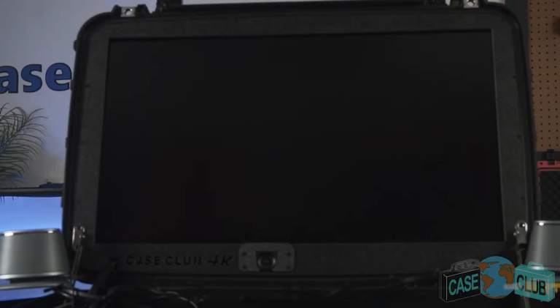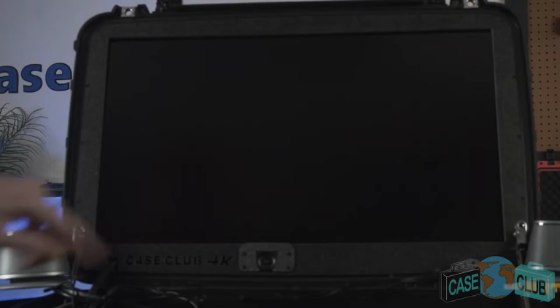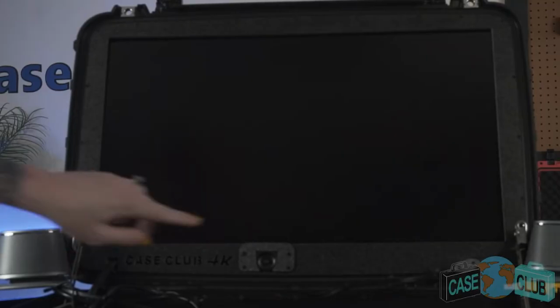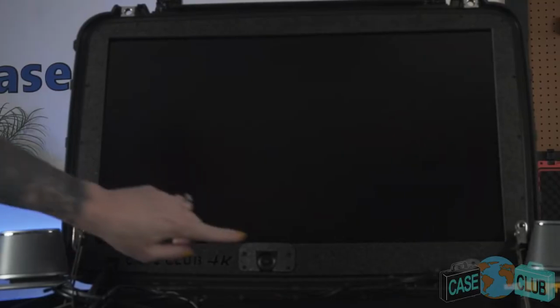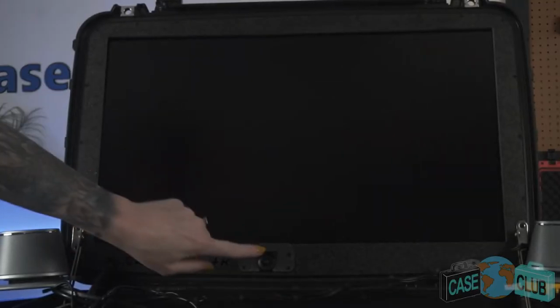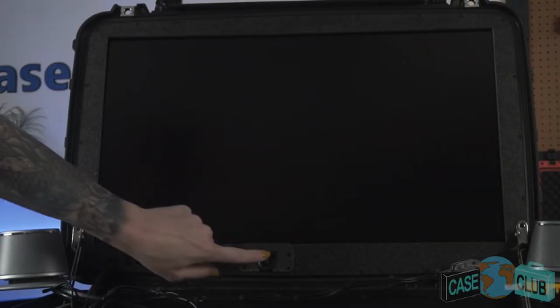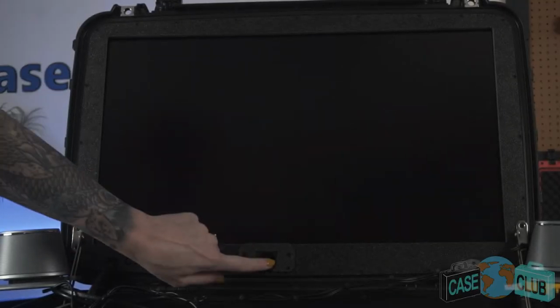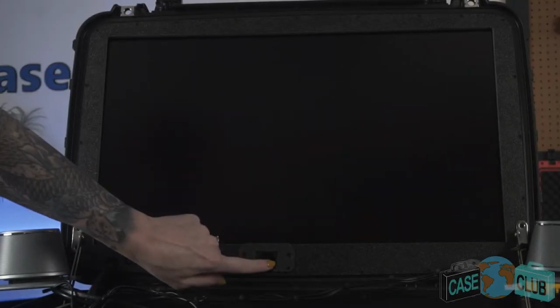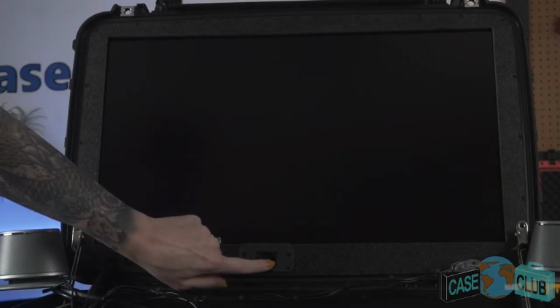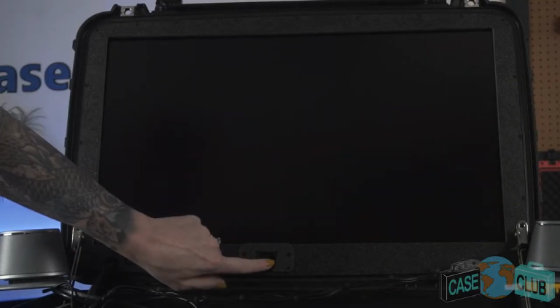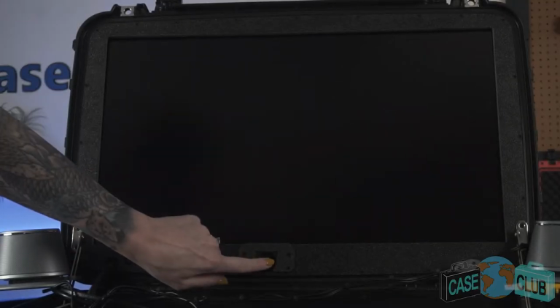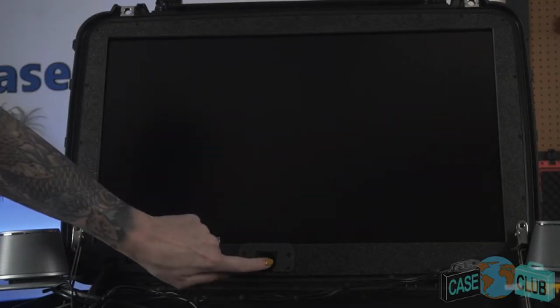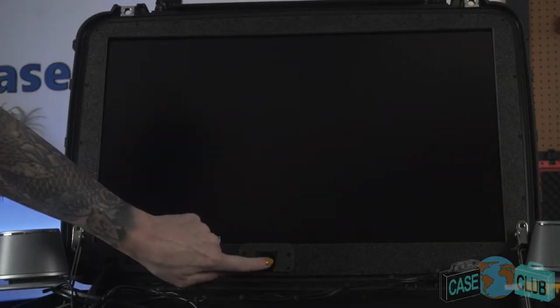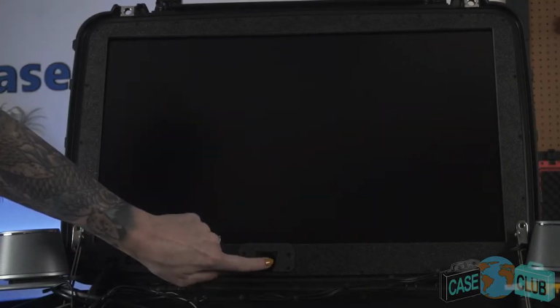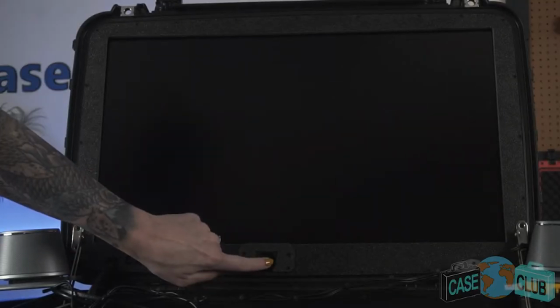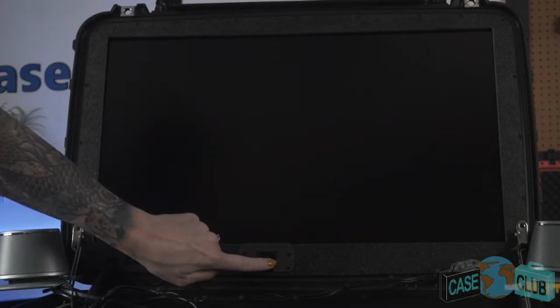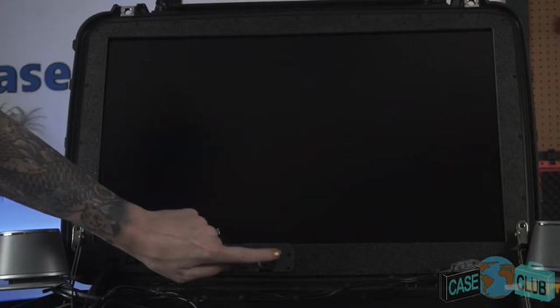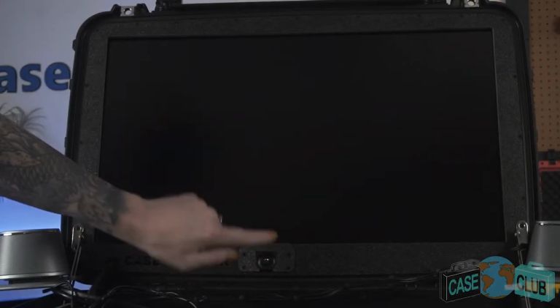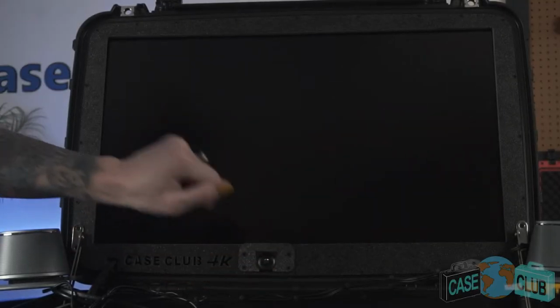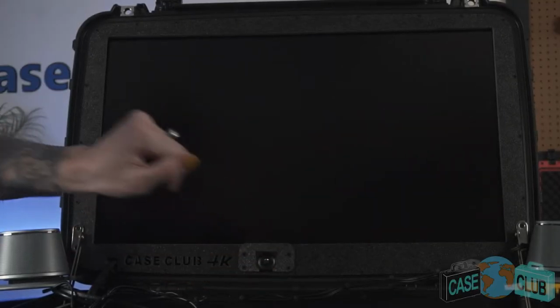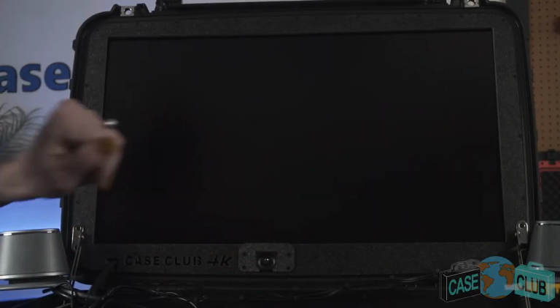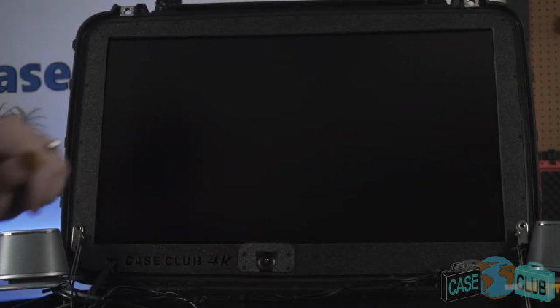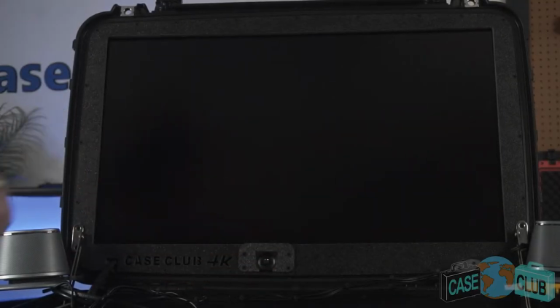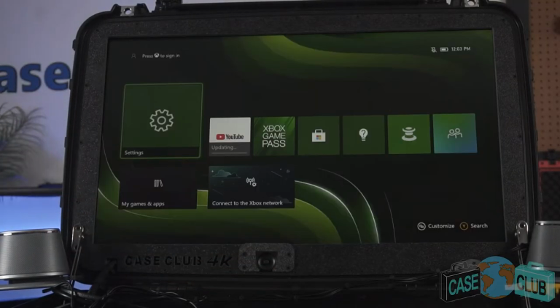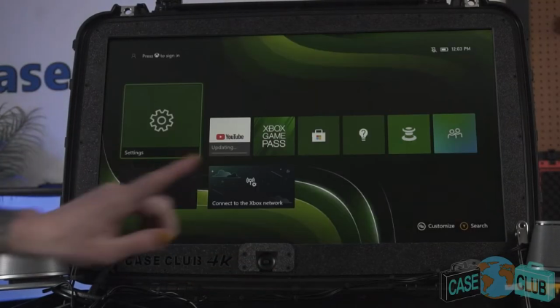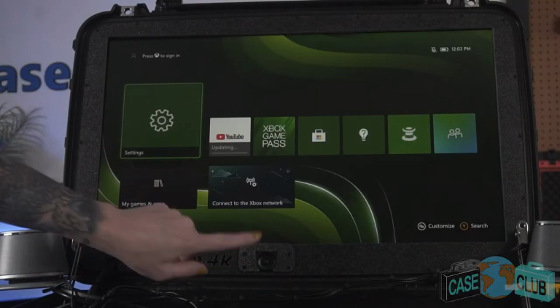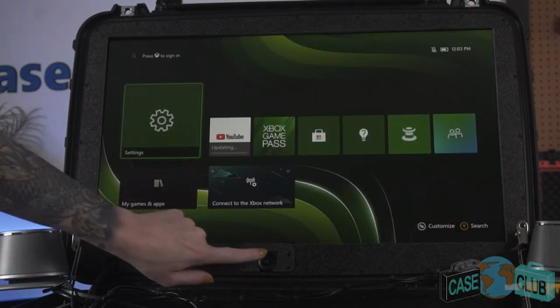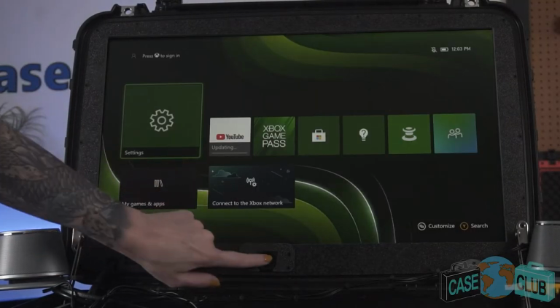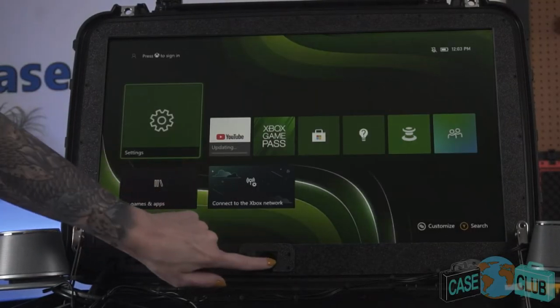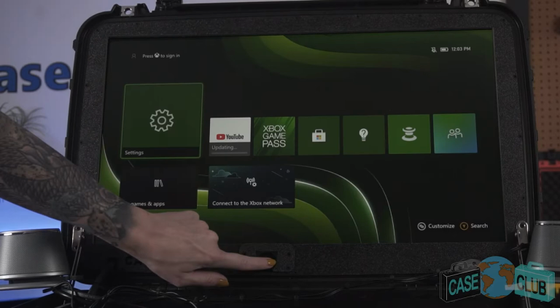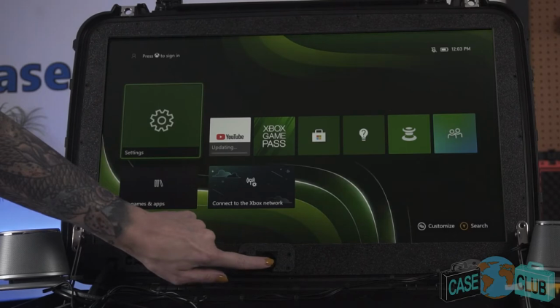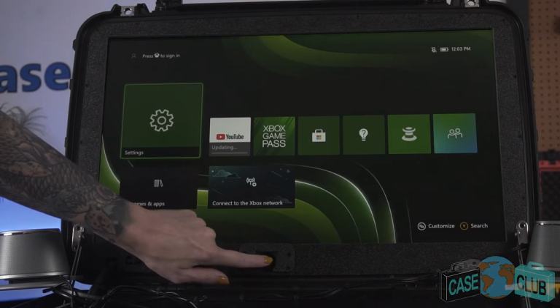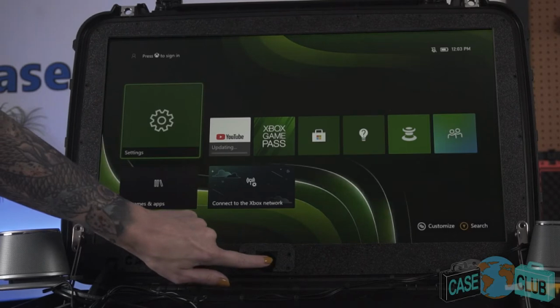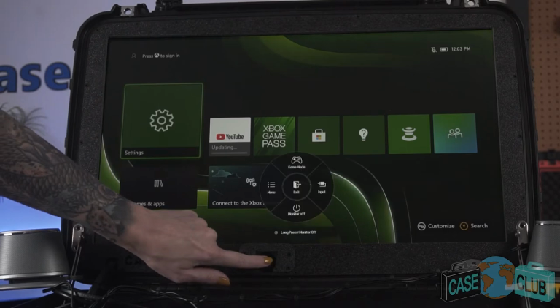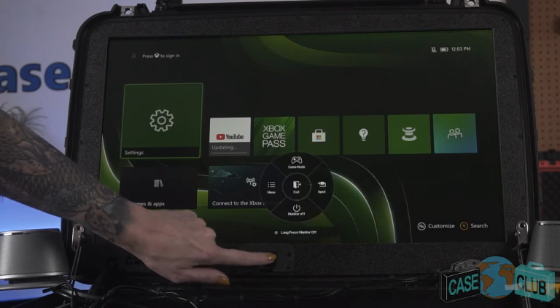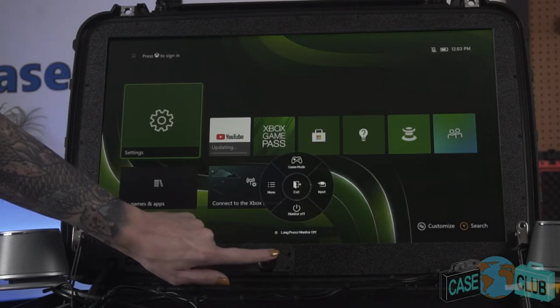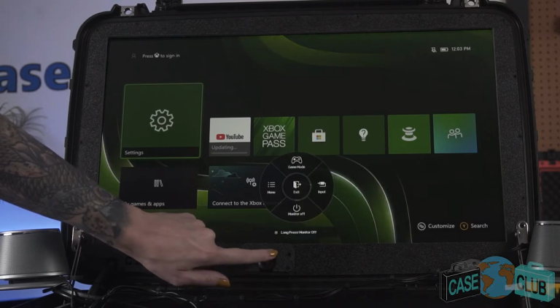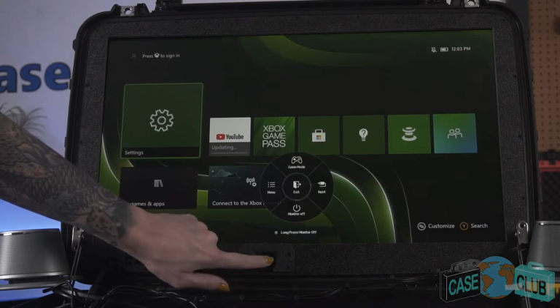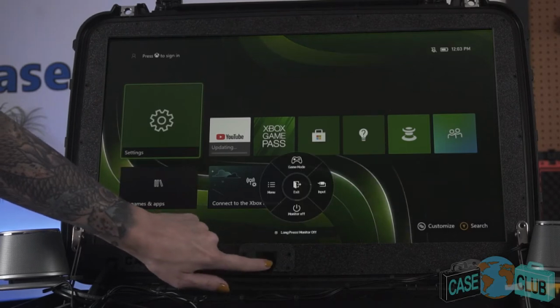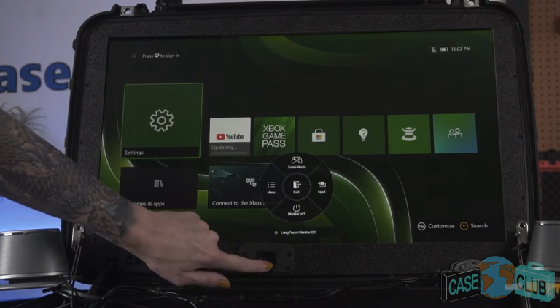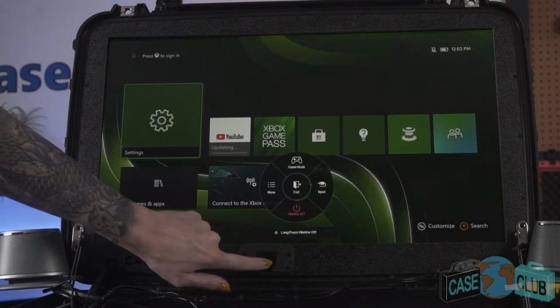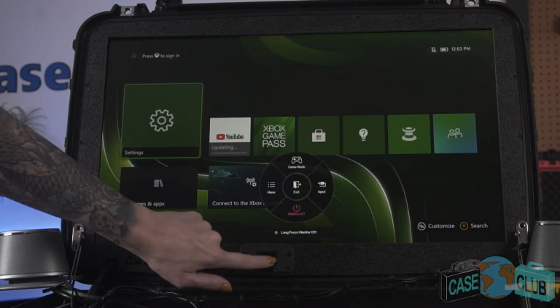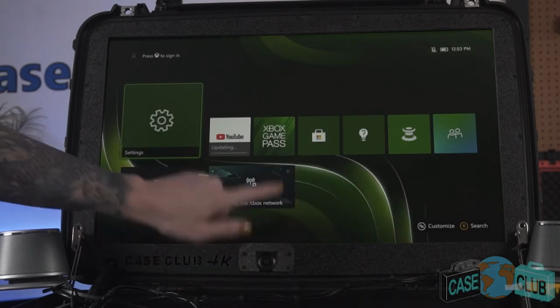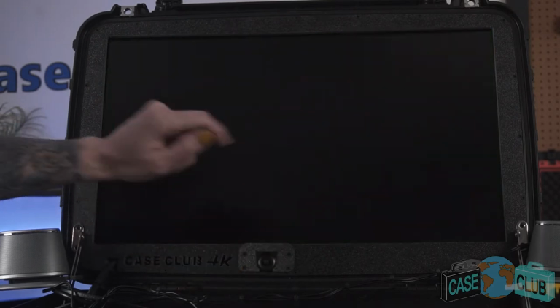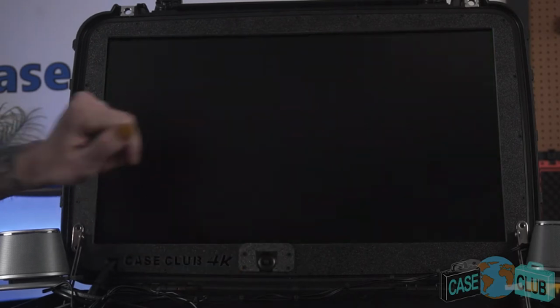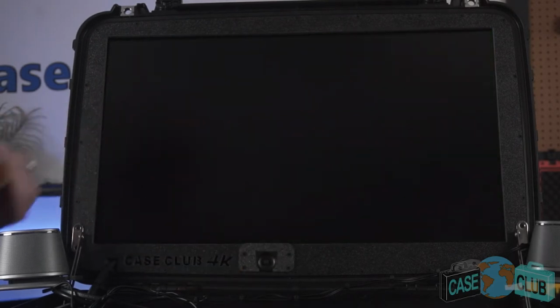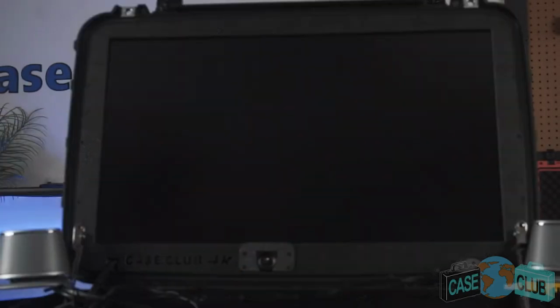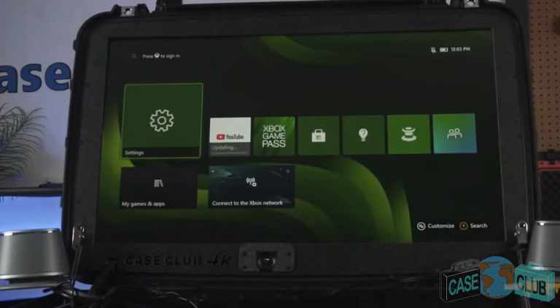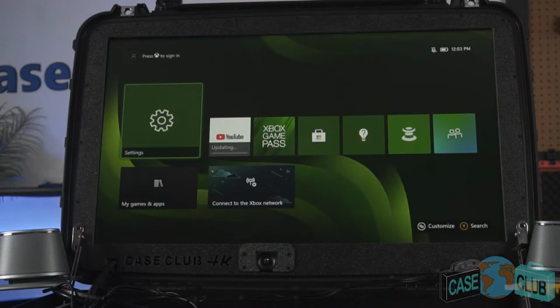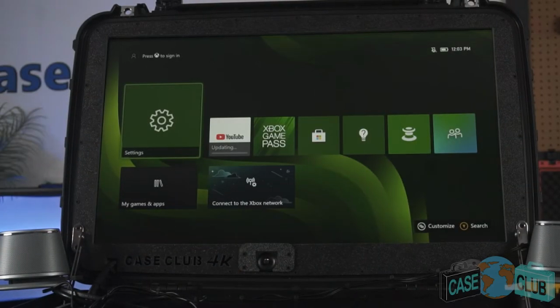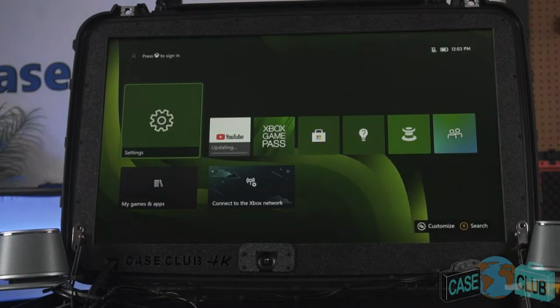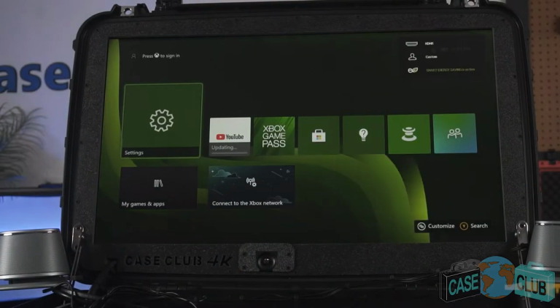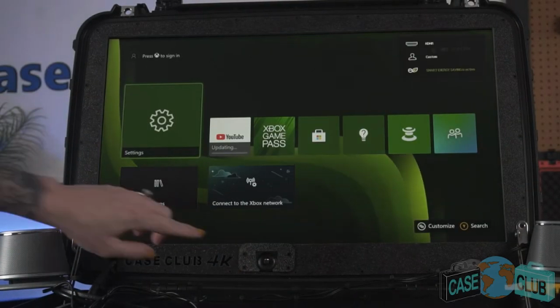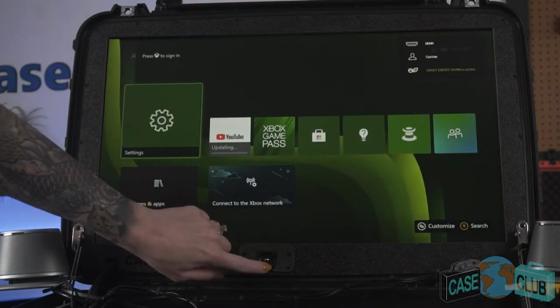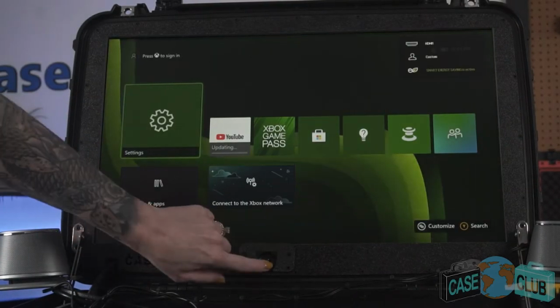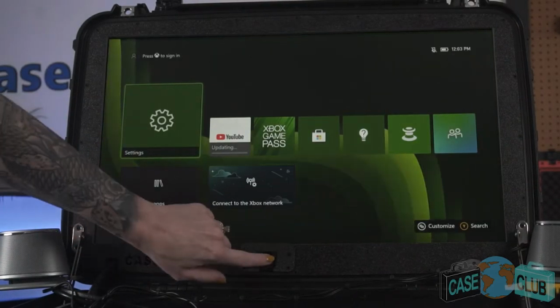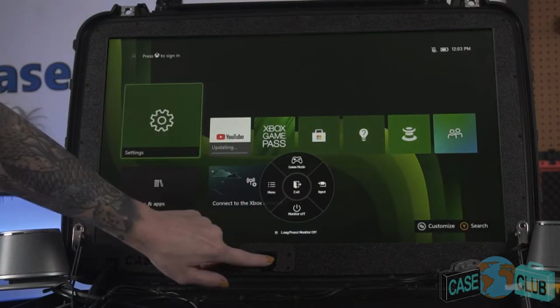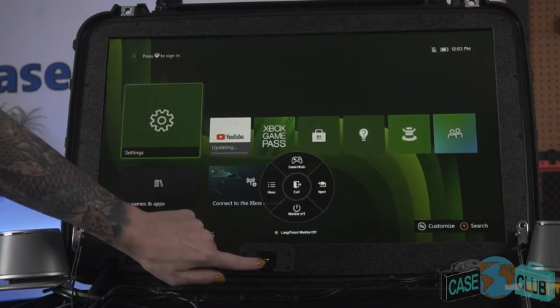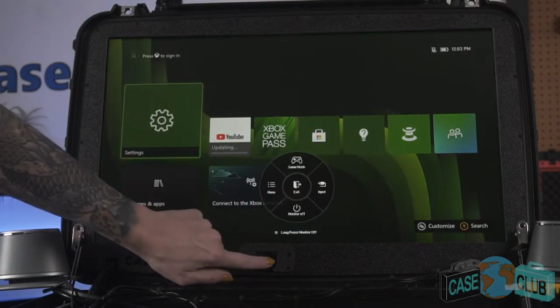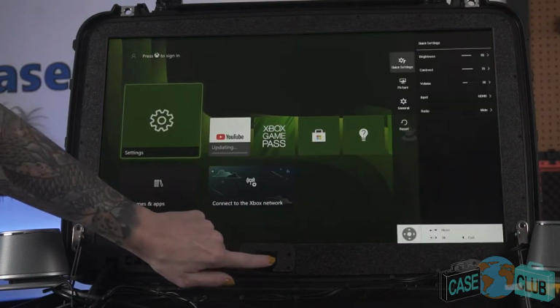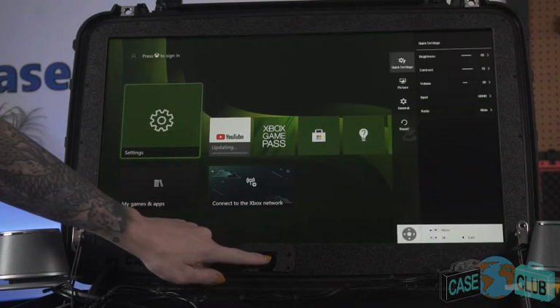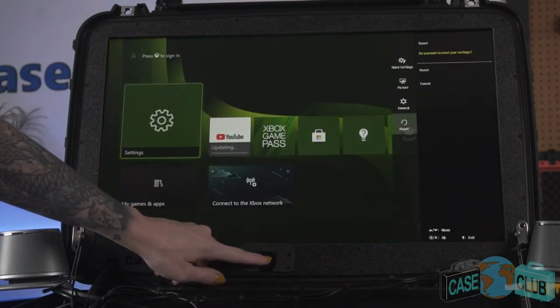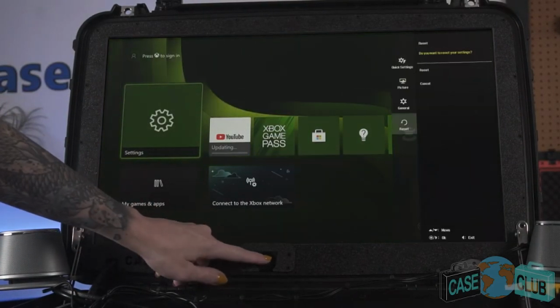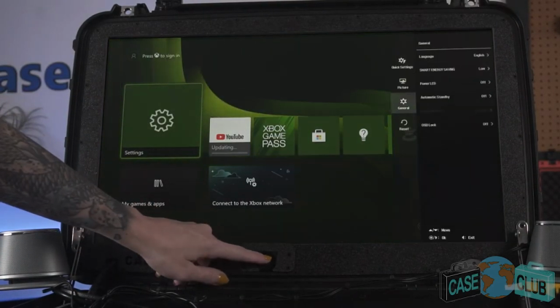The monitor has one main button that can be found here. This button can be pressed to turn the monitor on and swiveled to scroll through the menu.